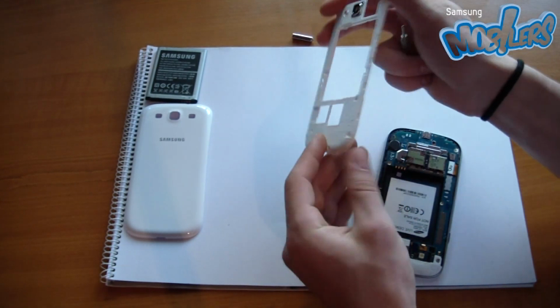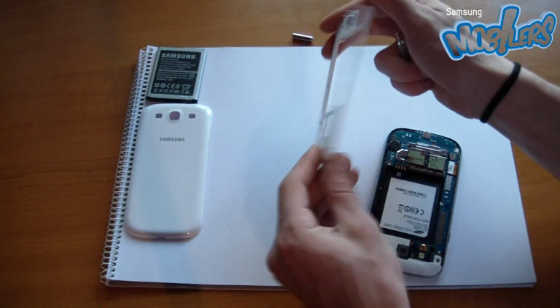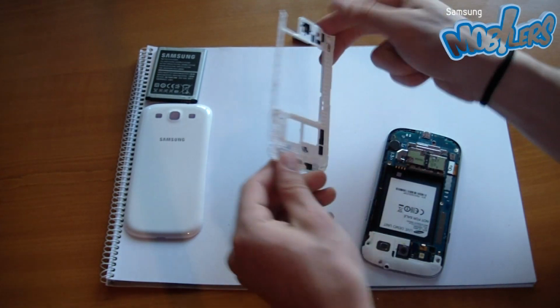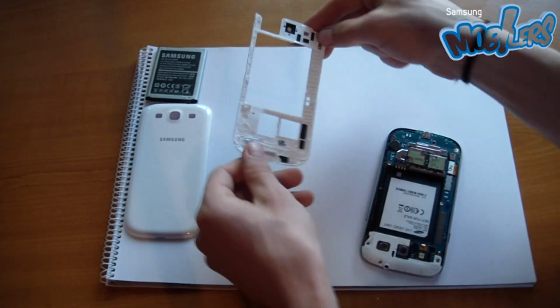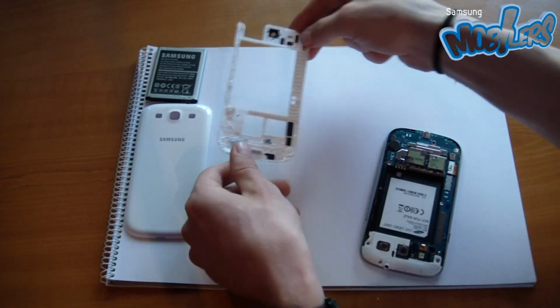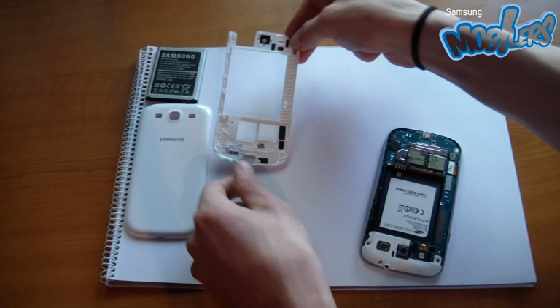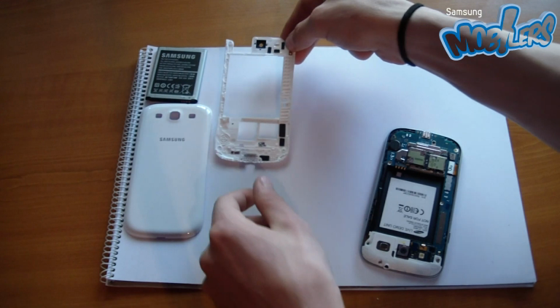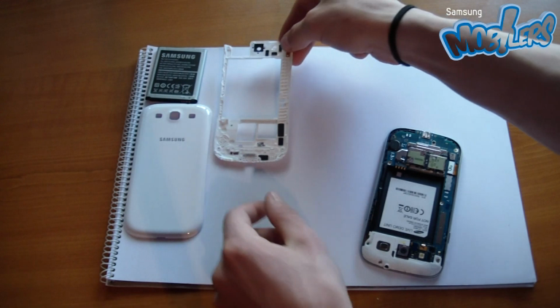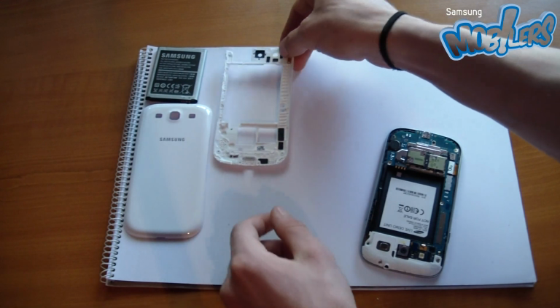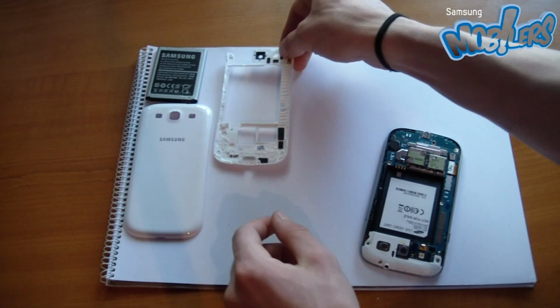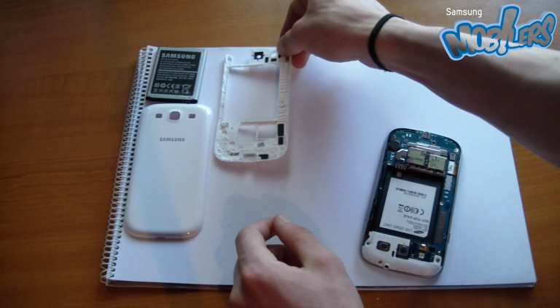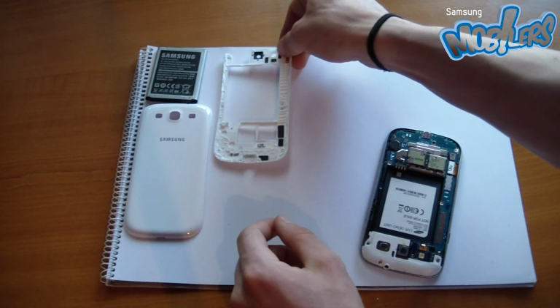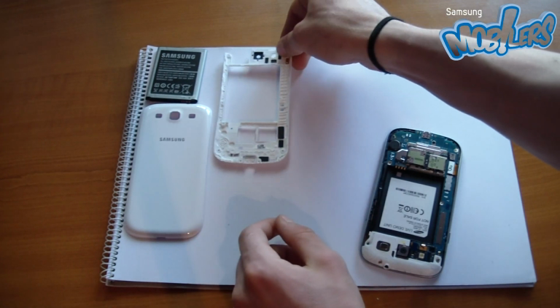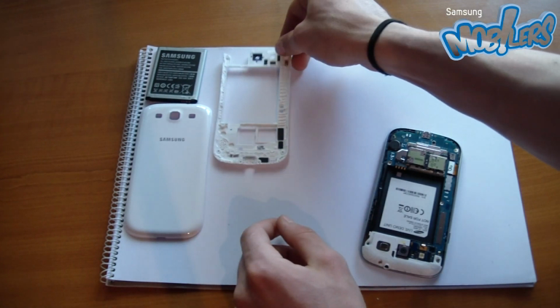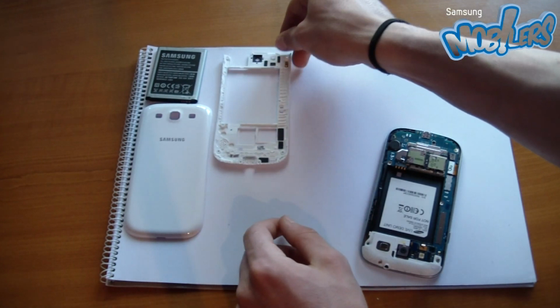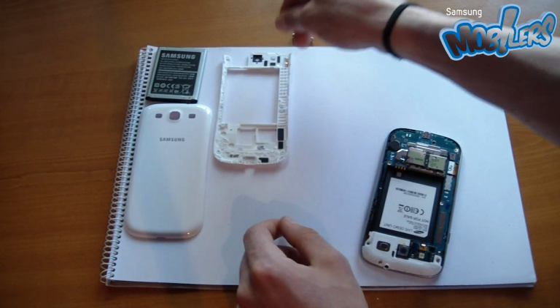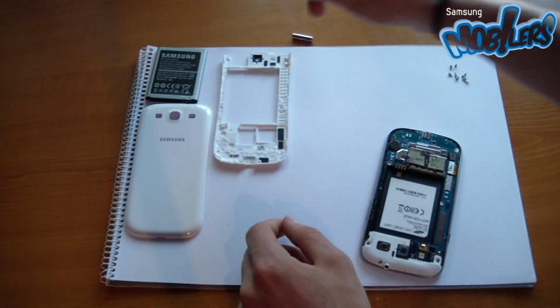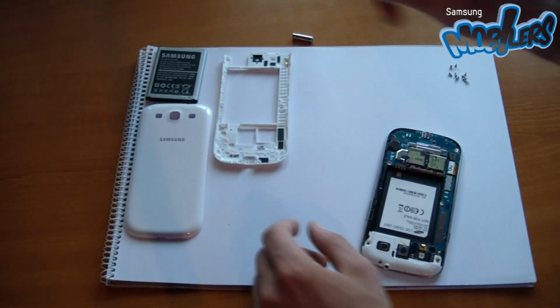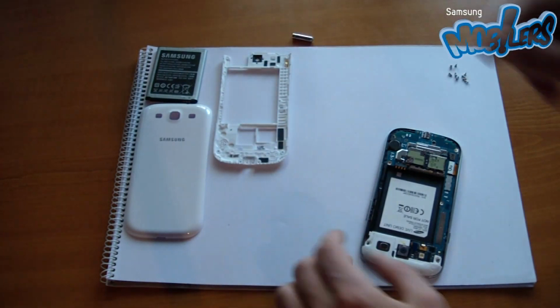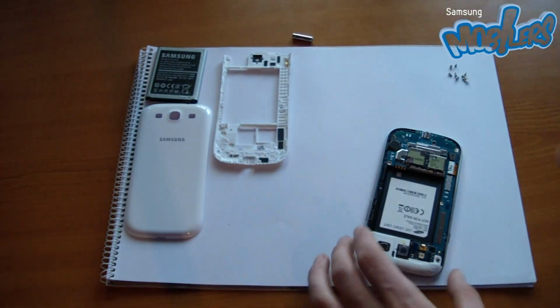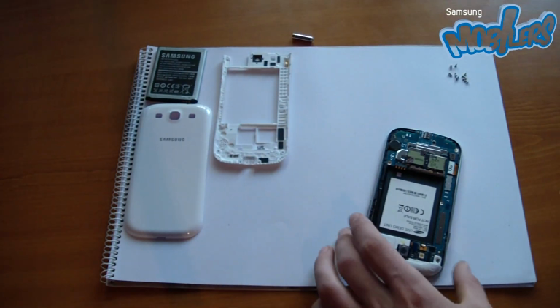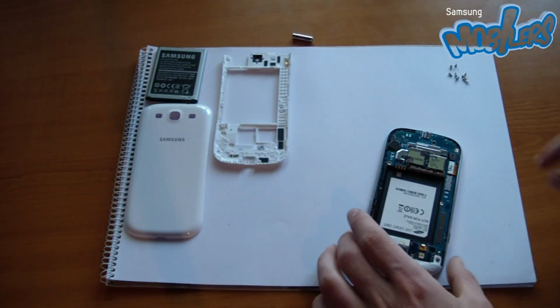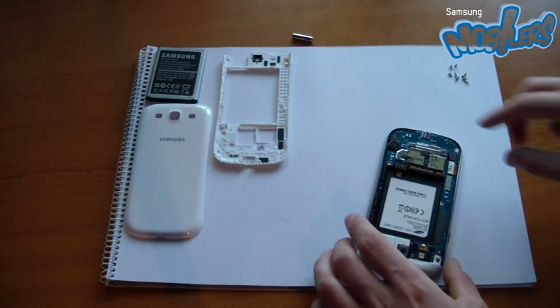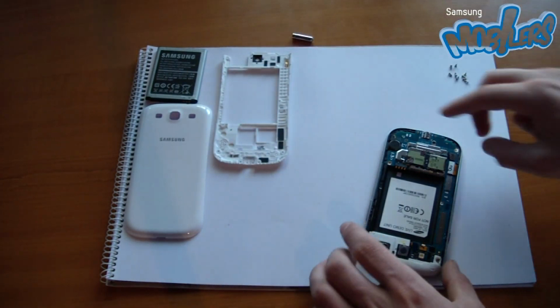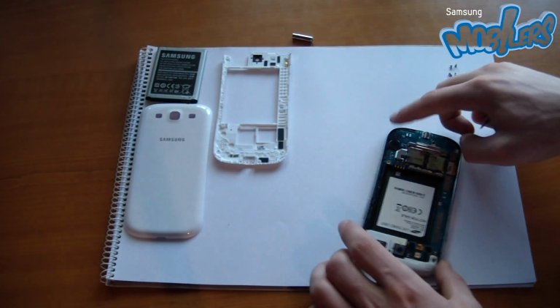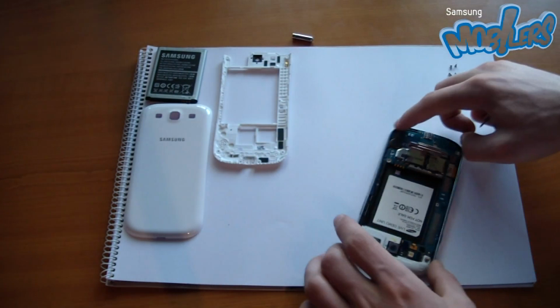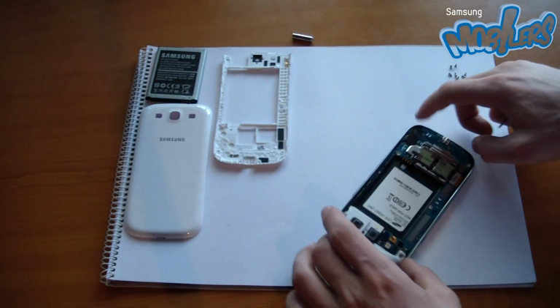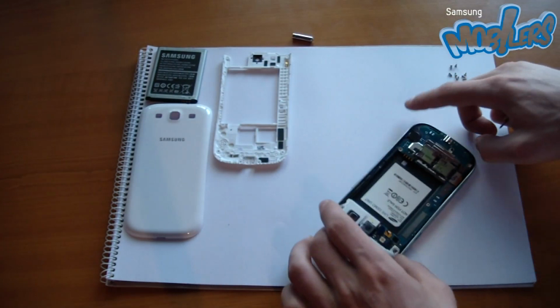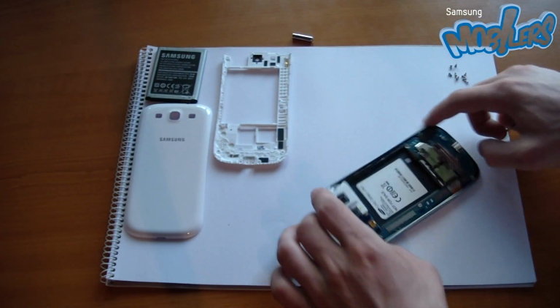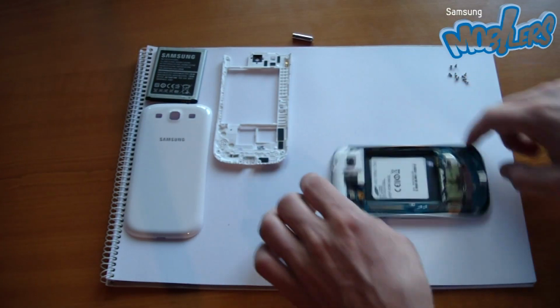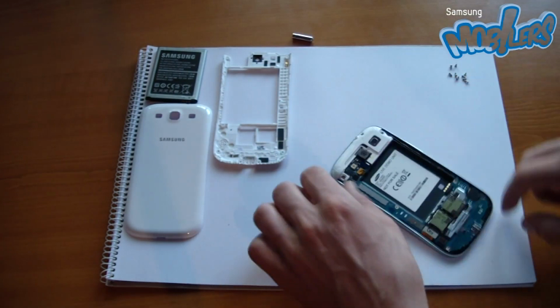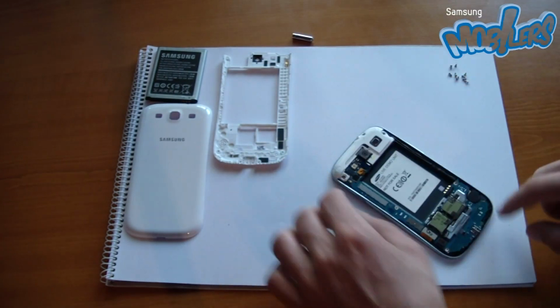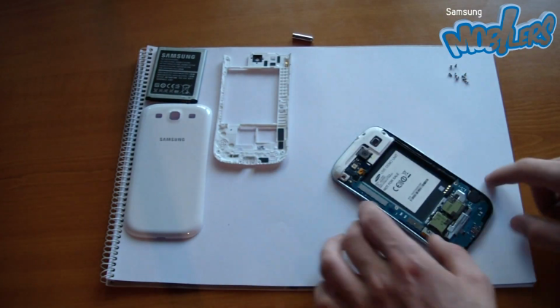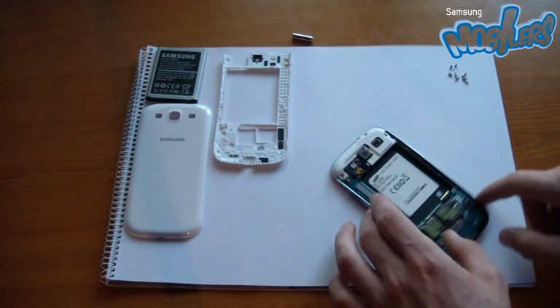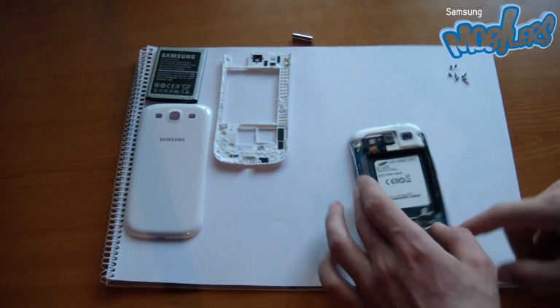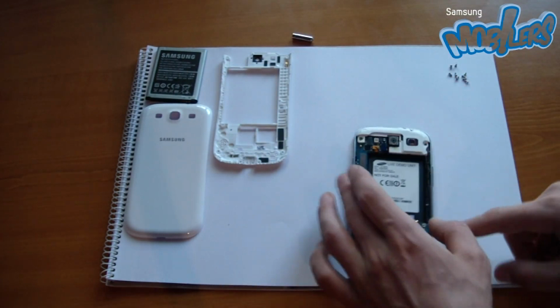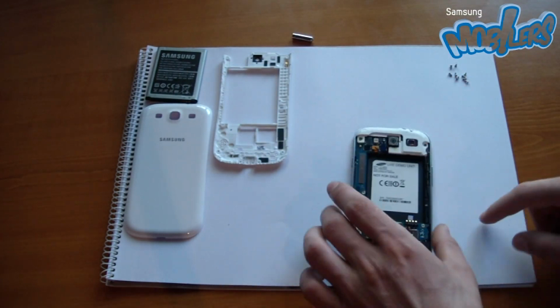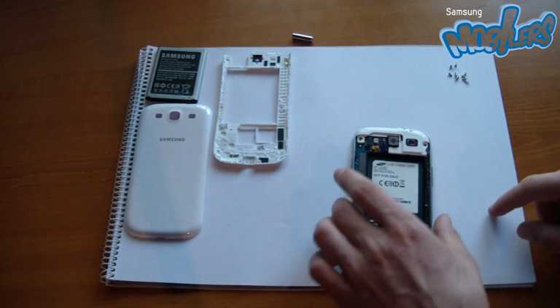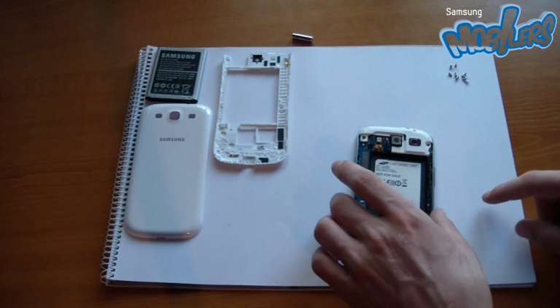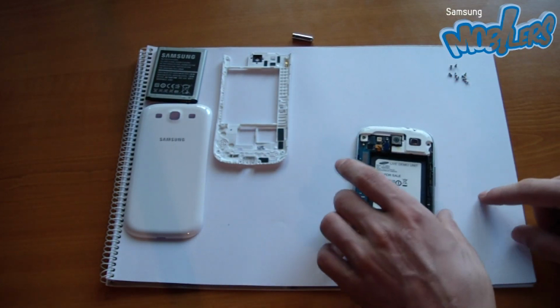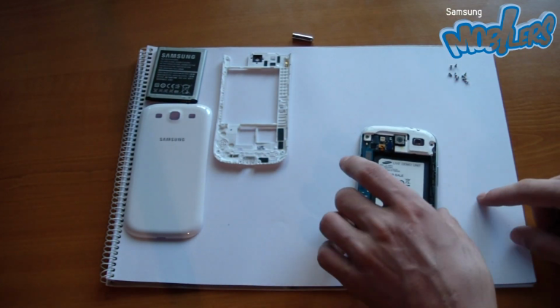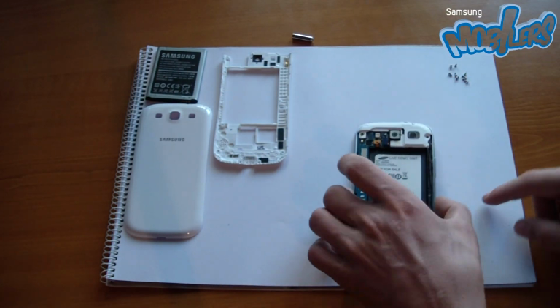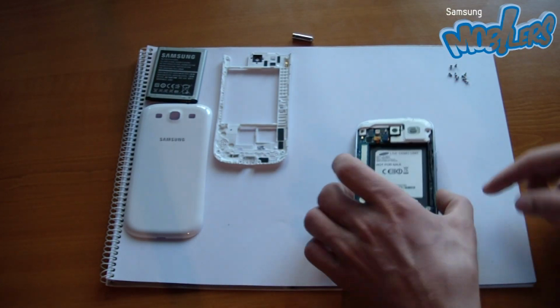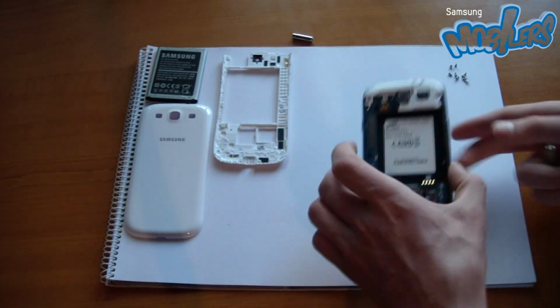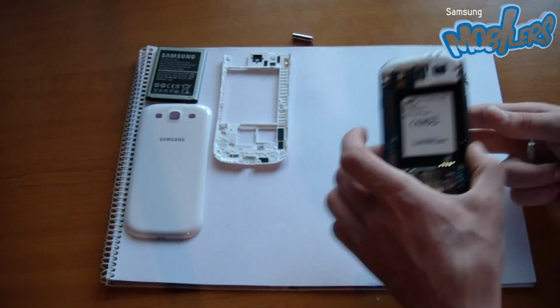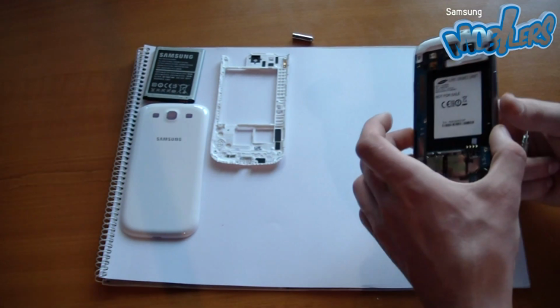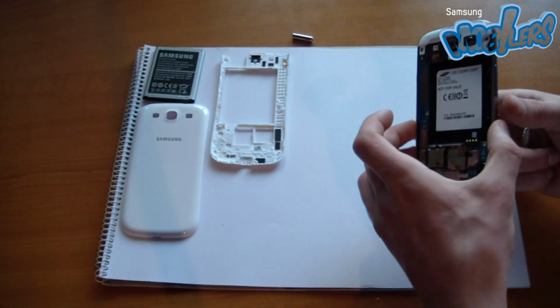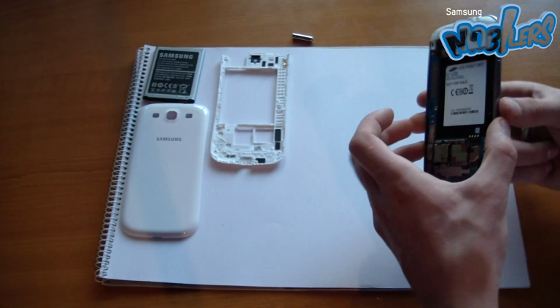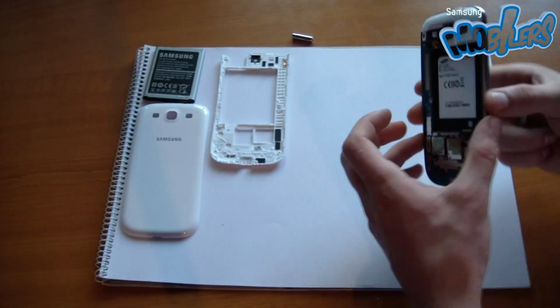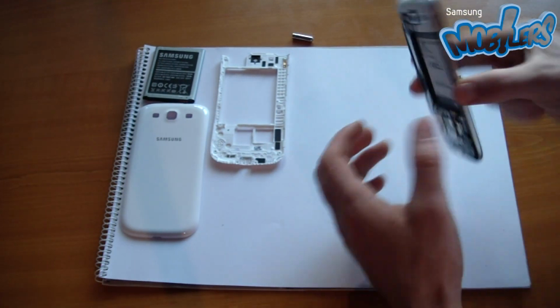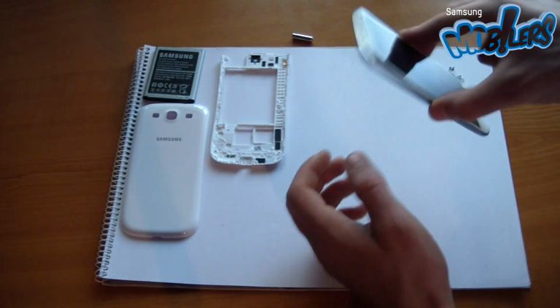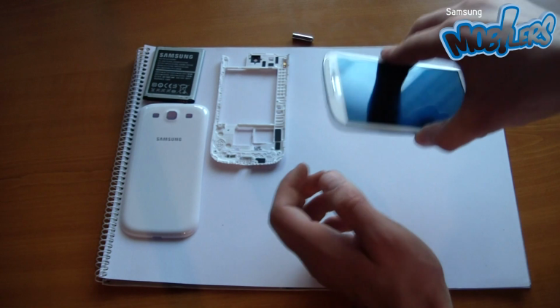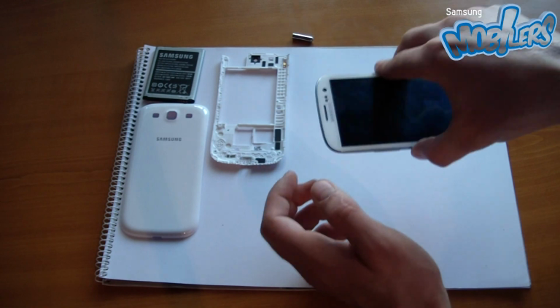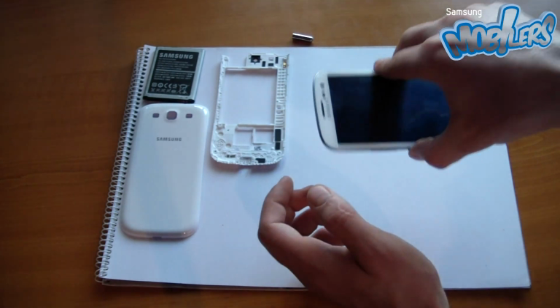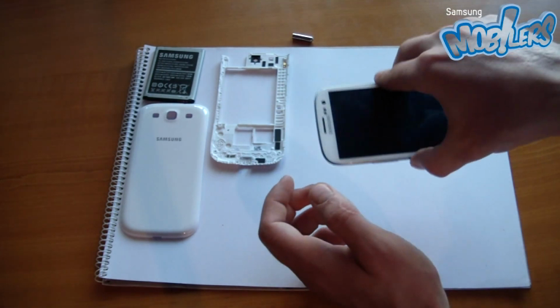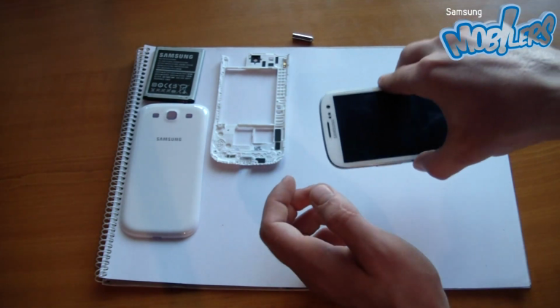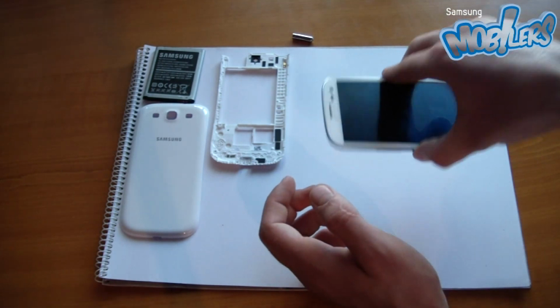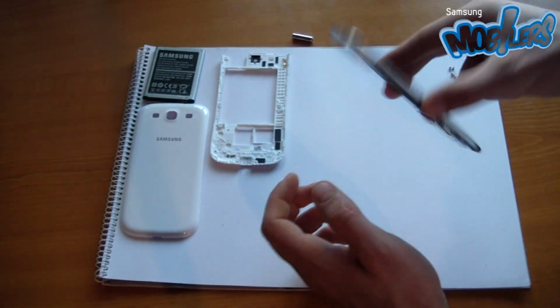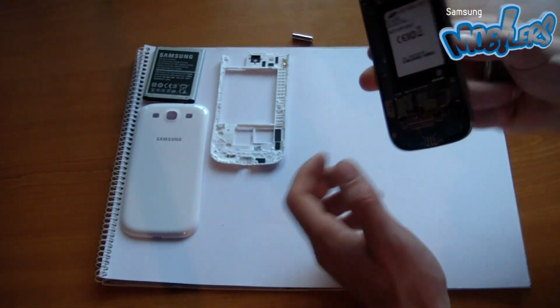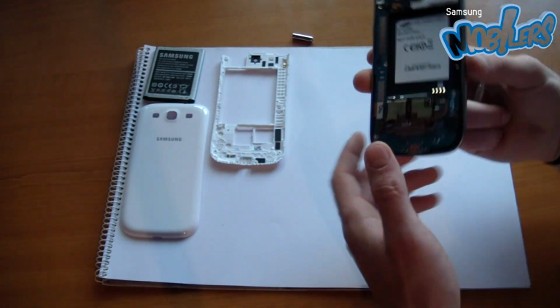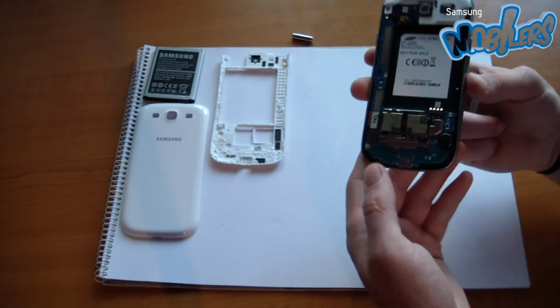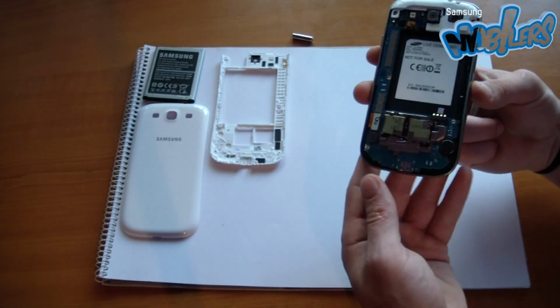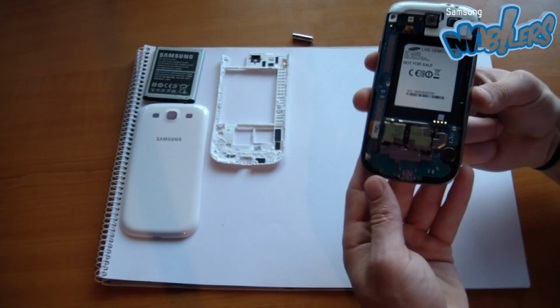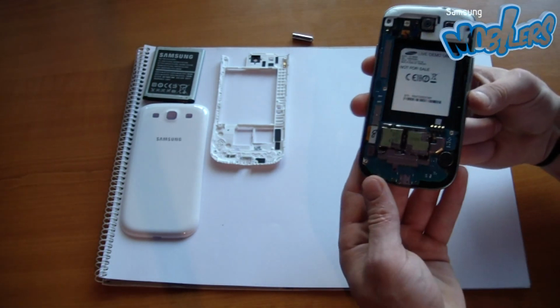As you can see, after quite a bit of effort, we managed to take out the back cover.